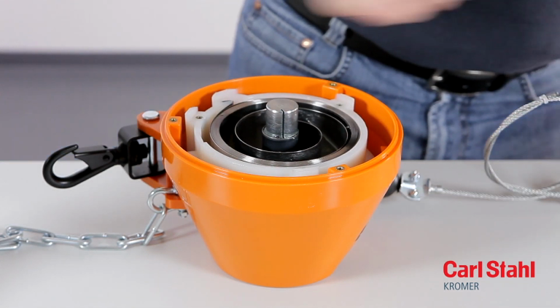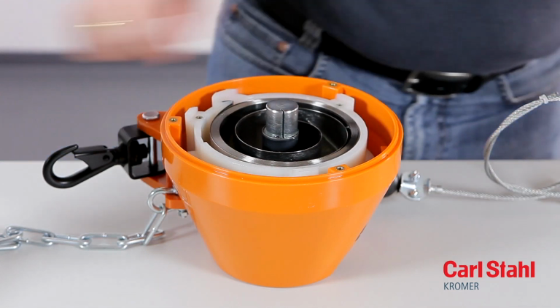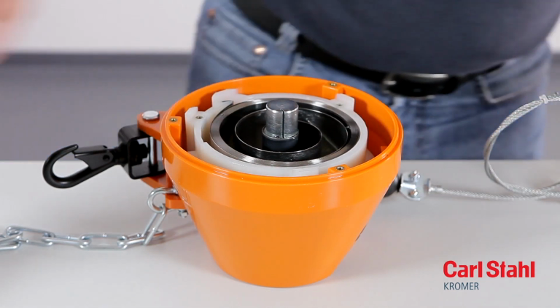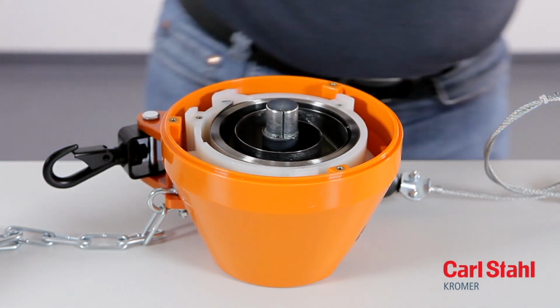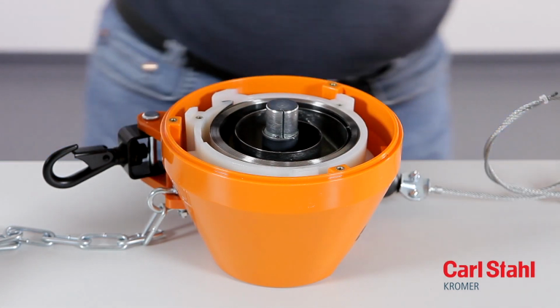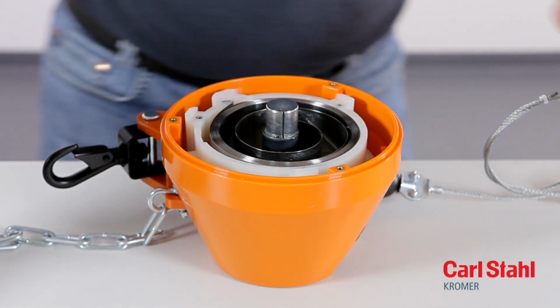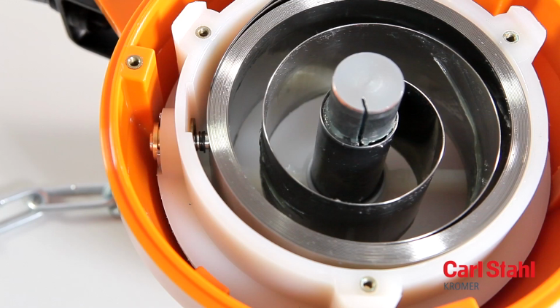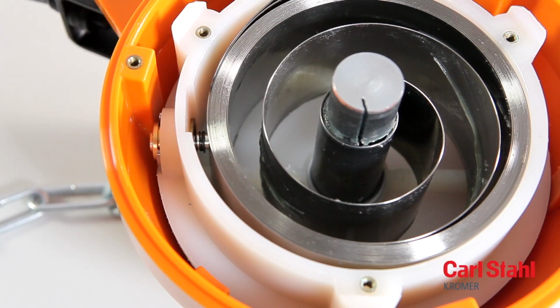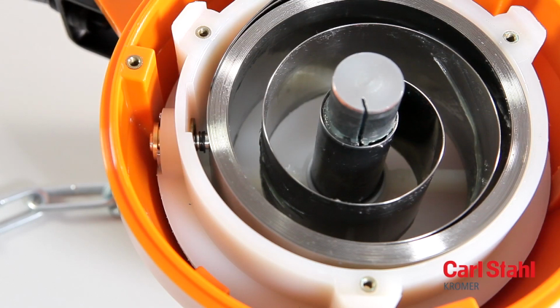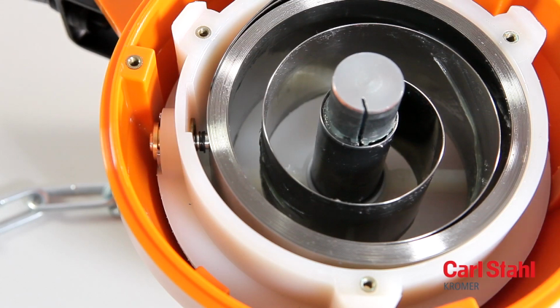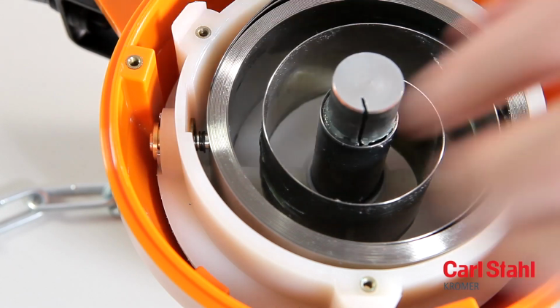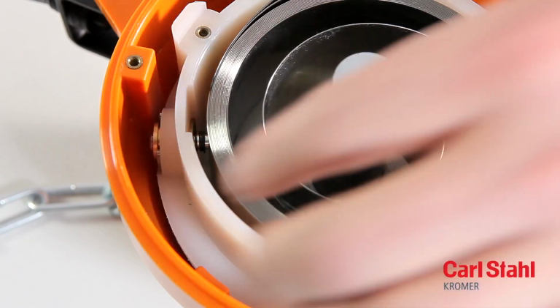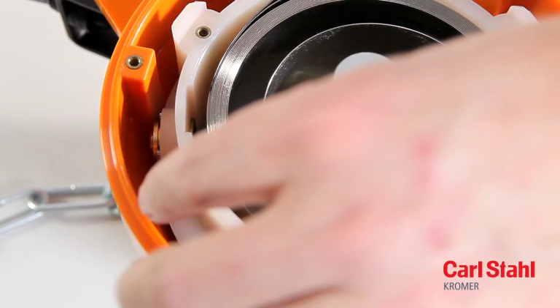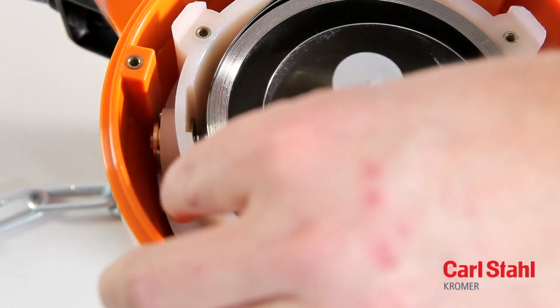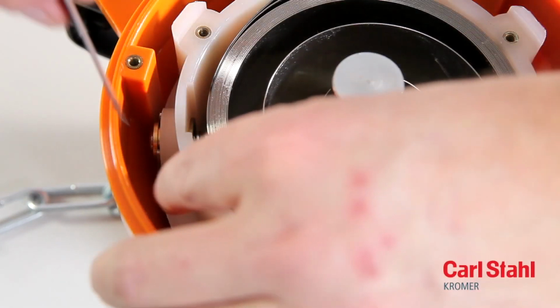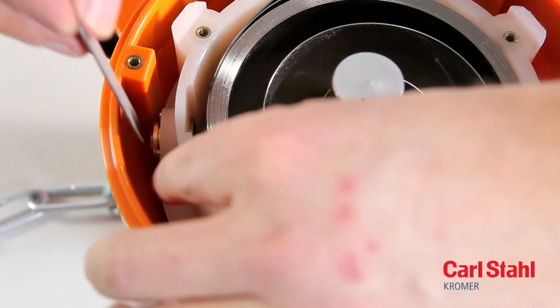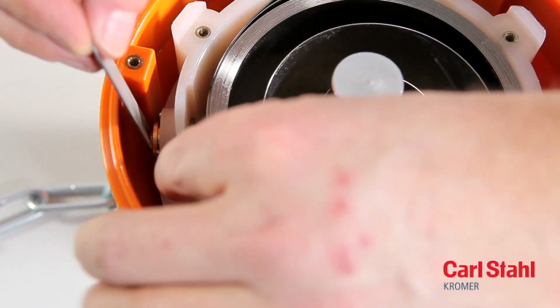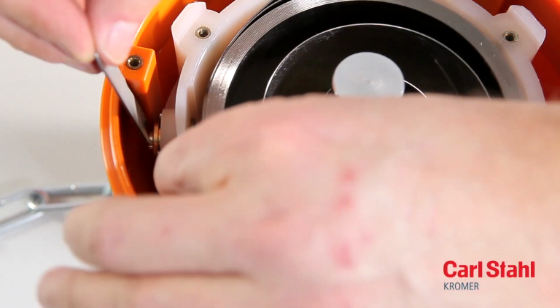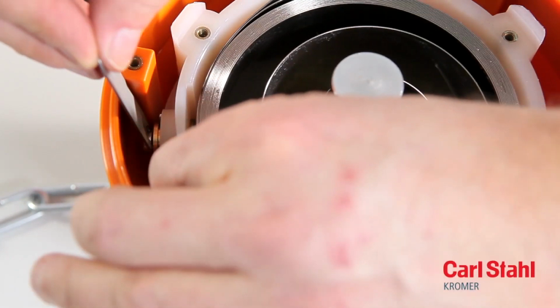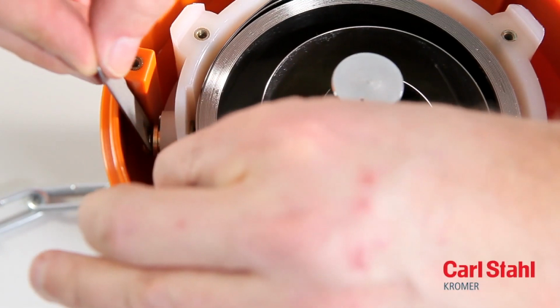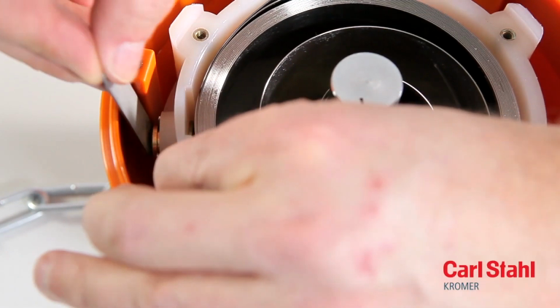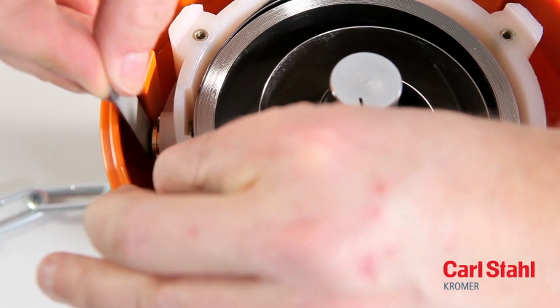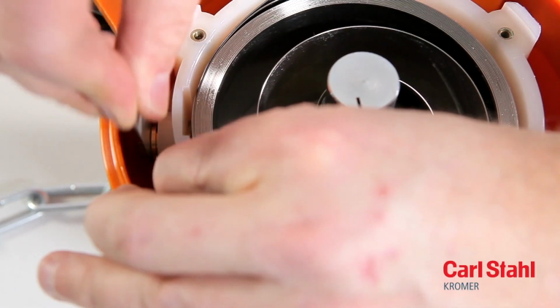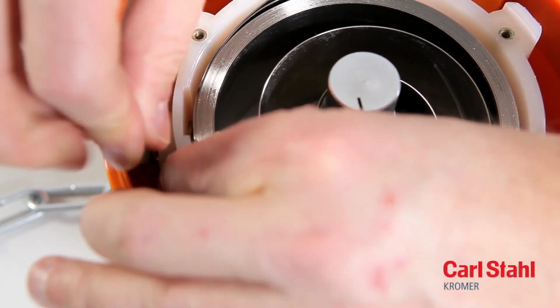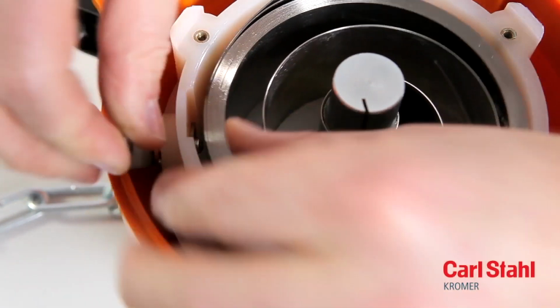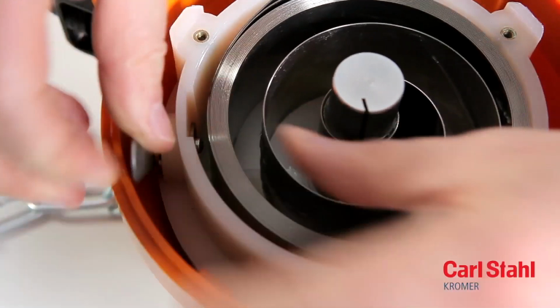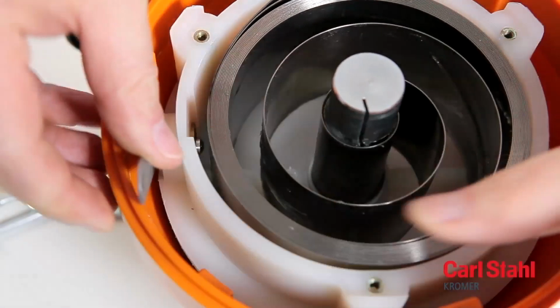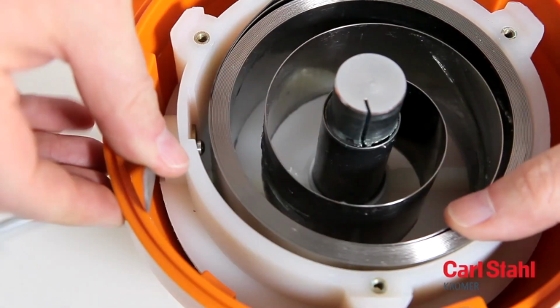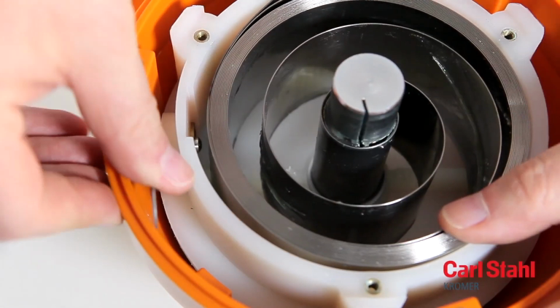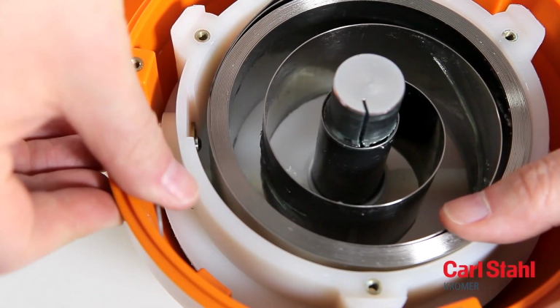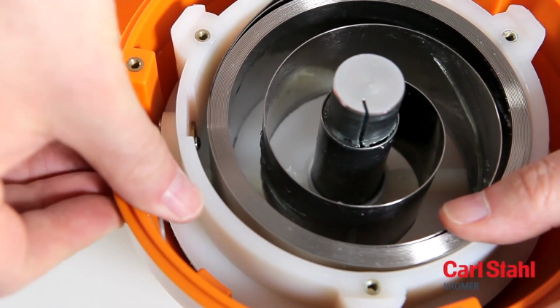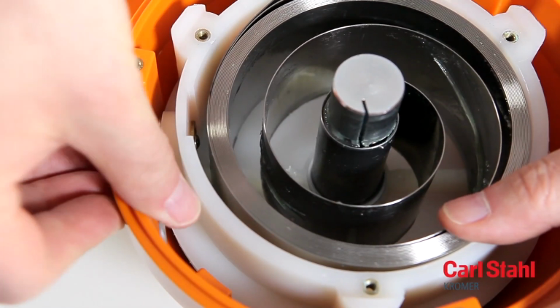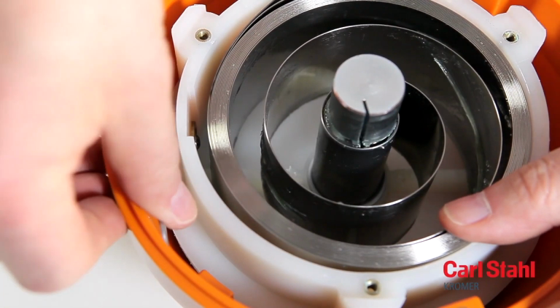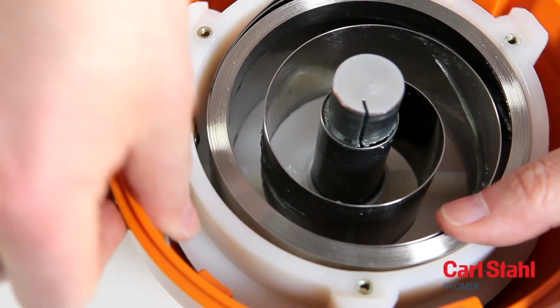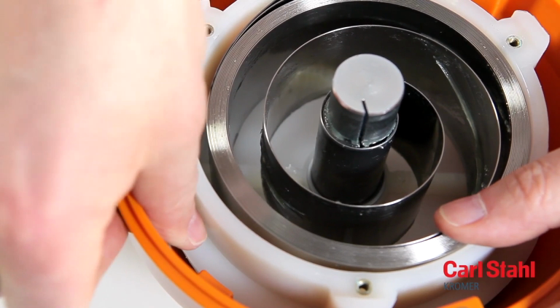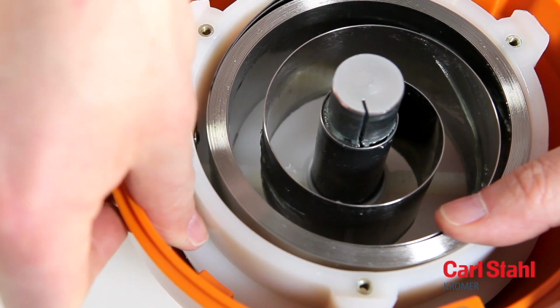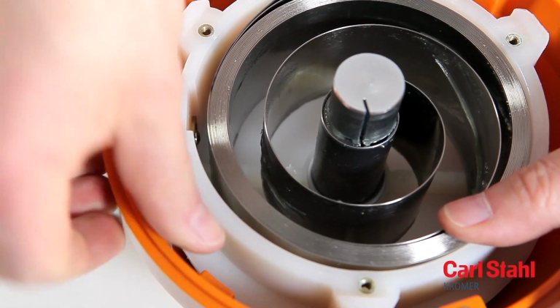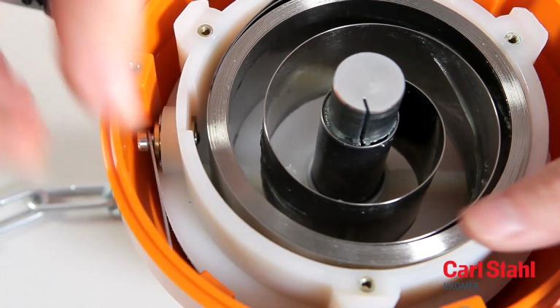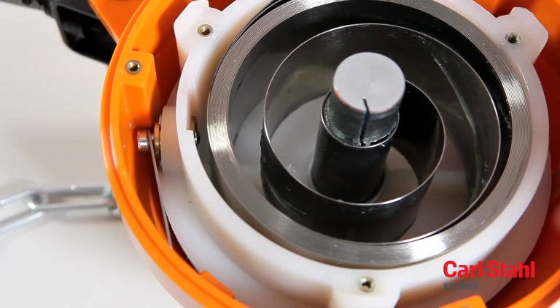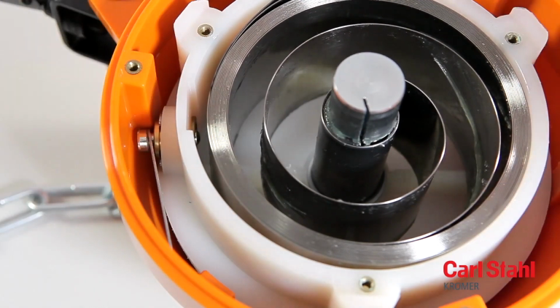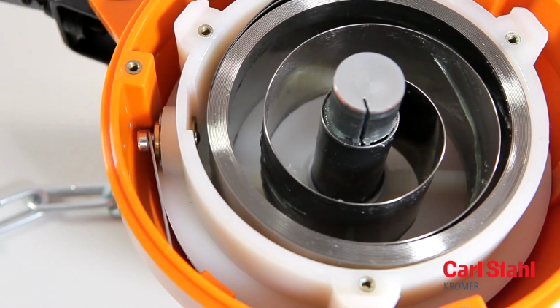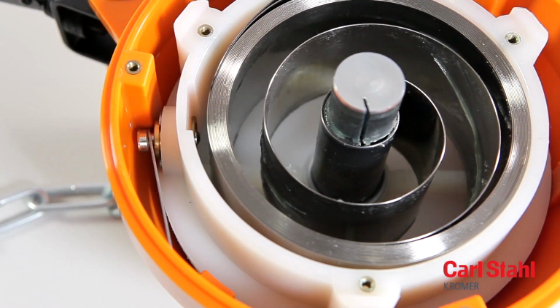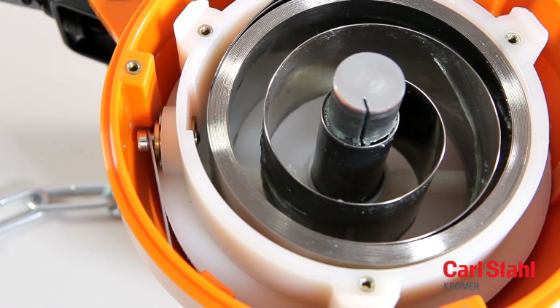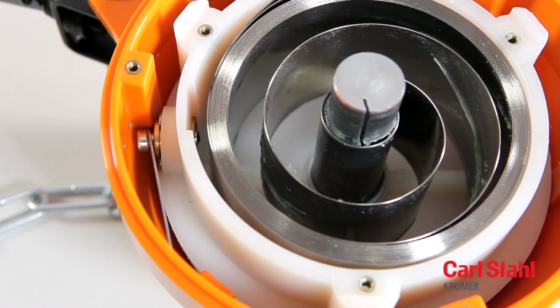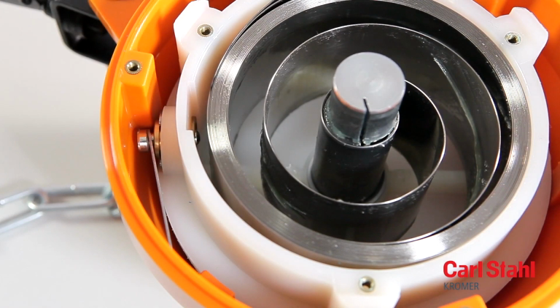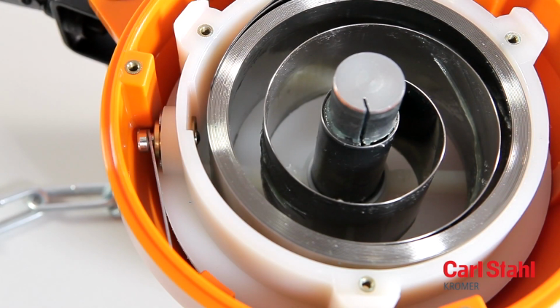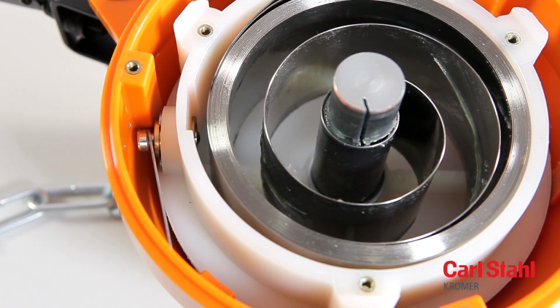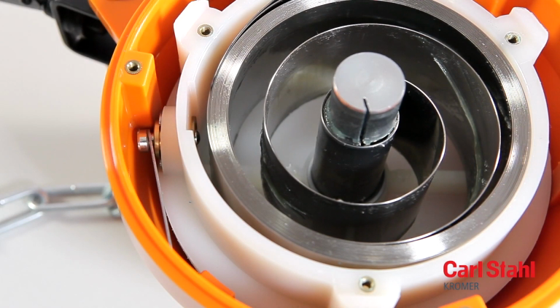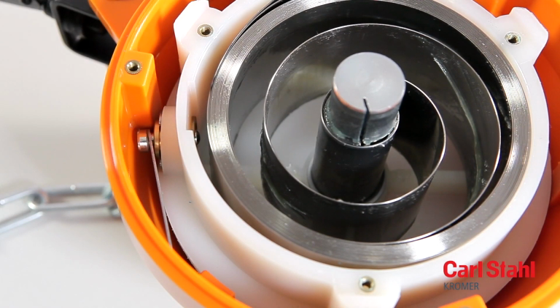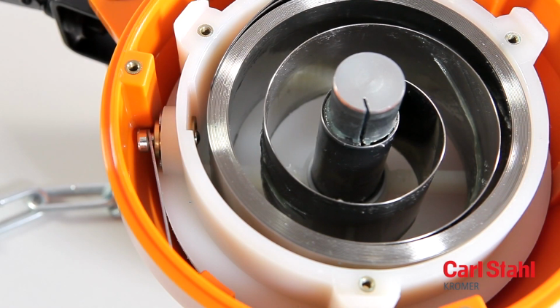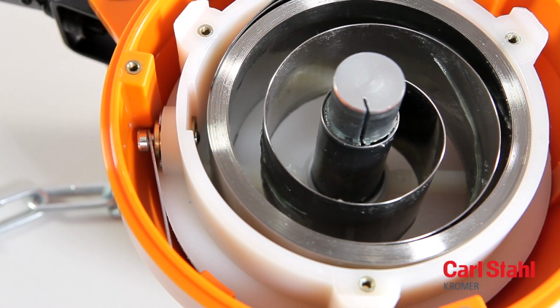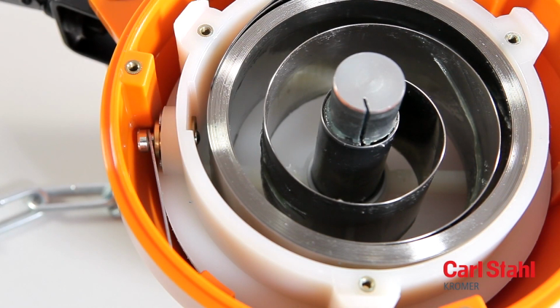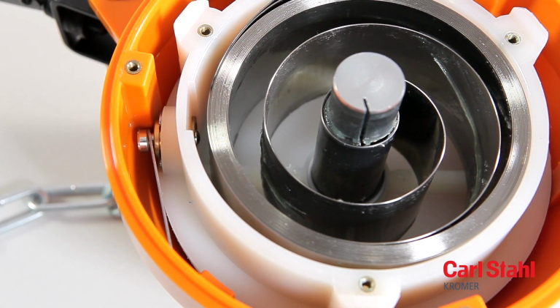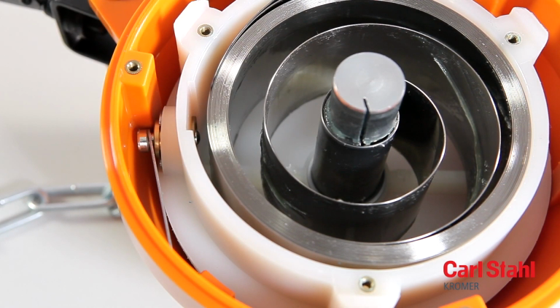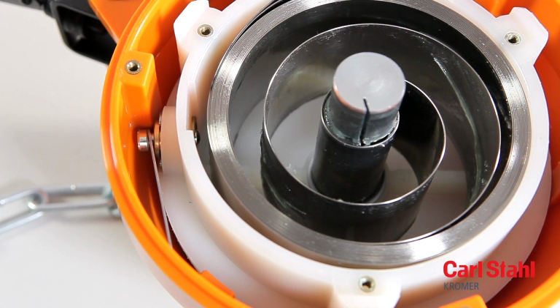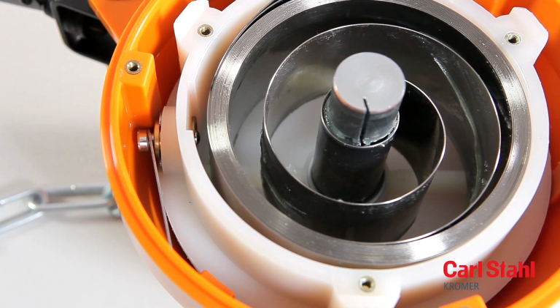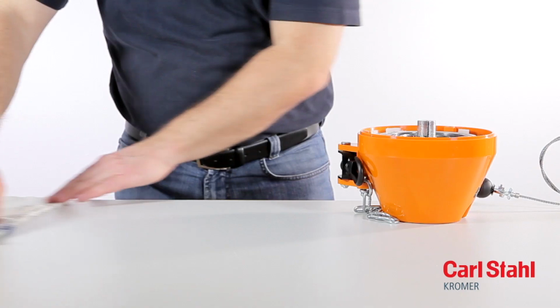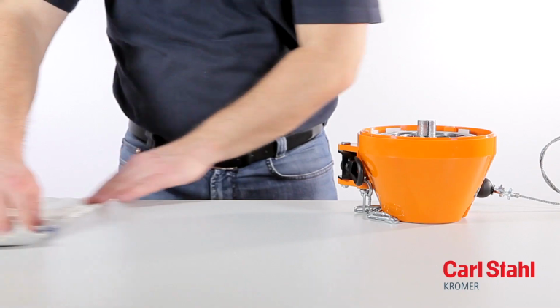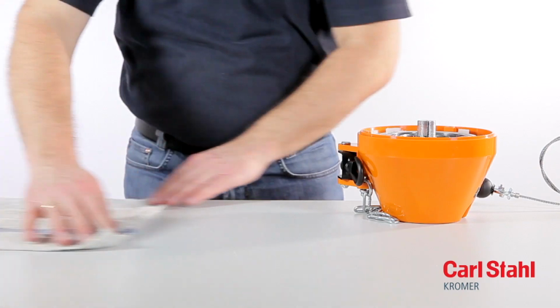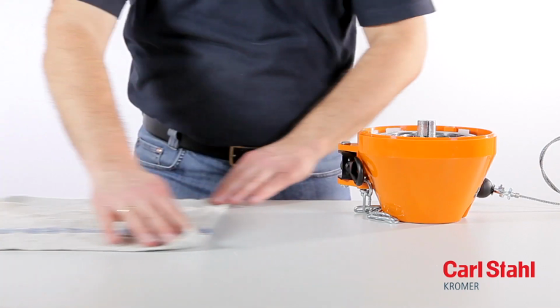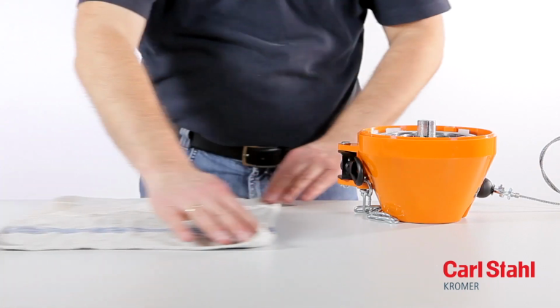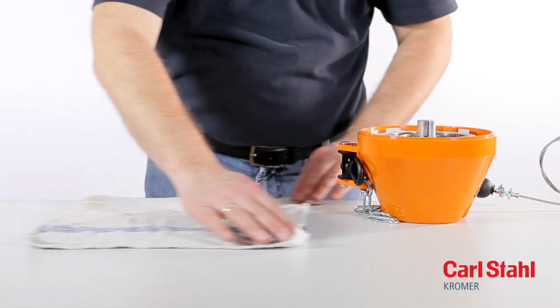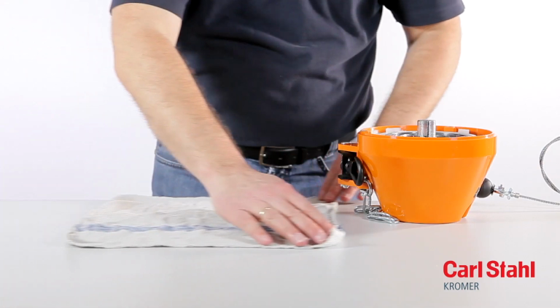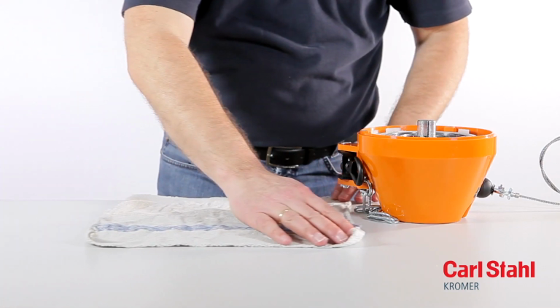Press the pin of the spring fracture safeguard outward and lock it in this position using the strip supplied.